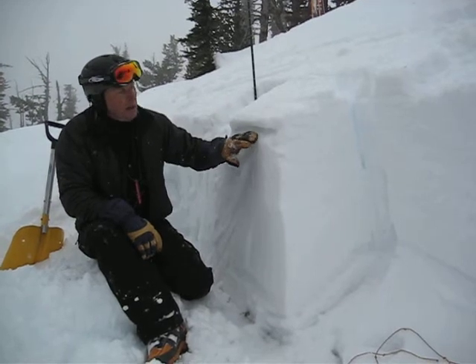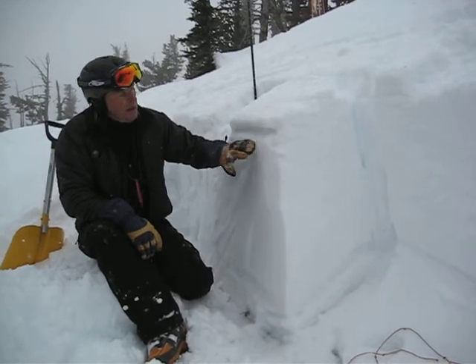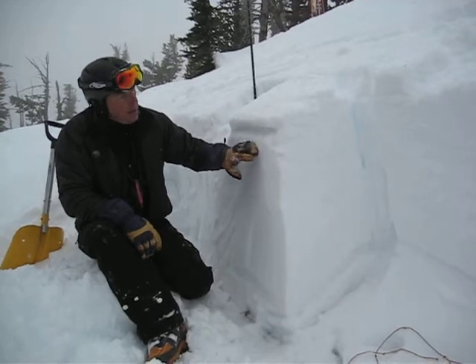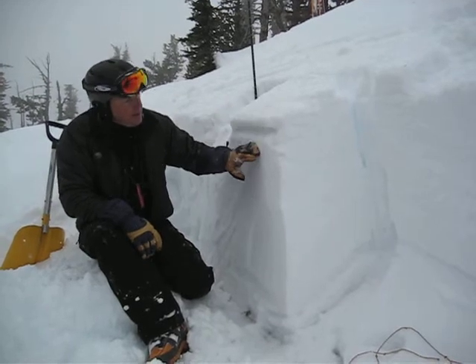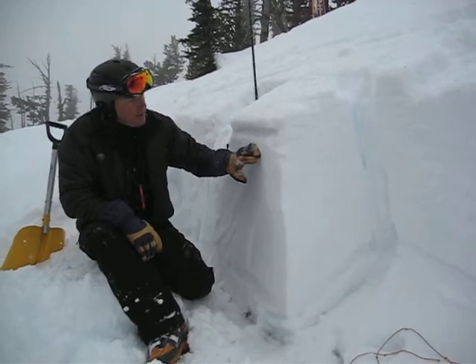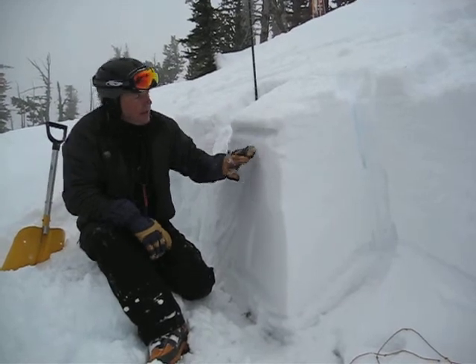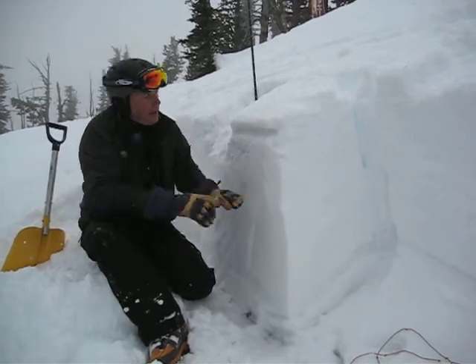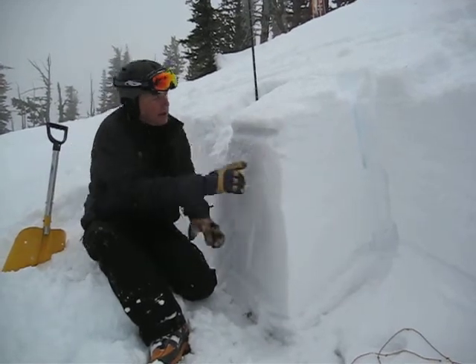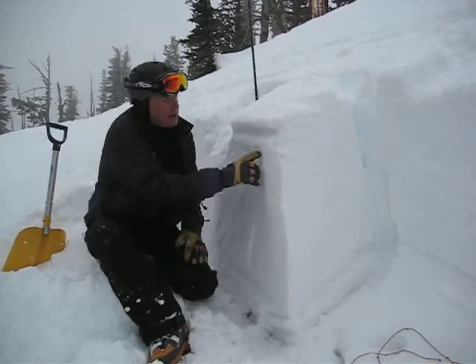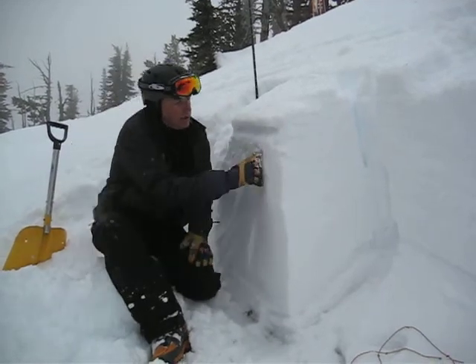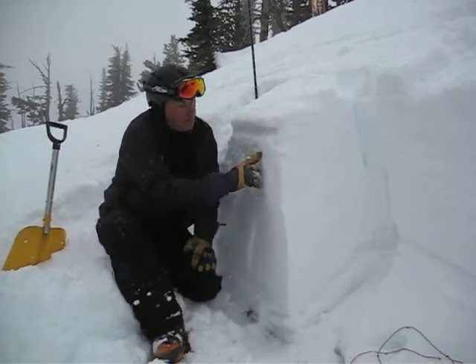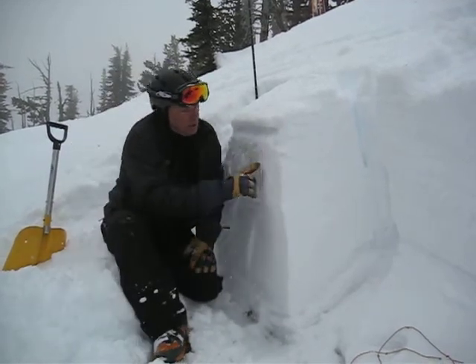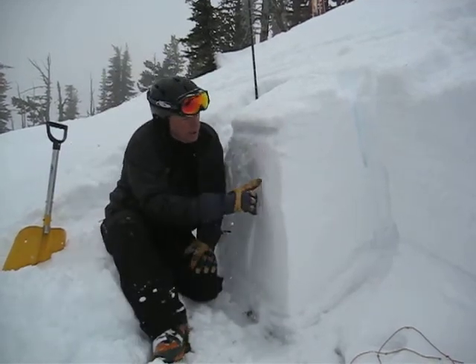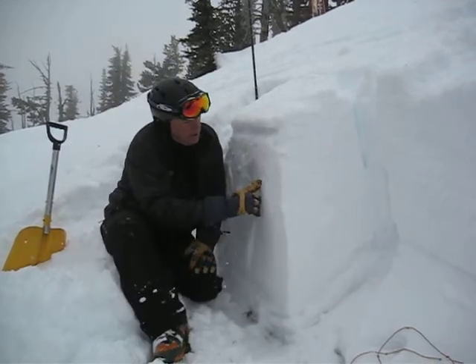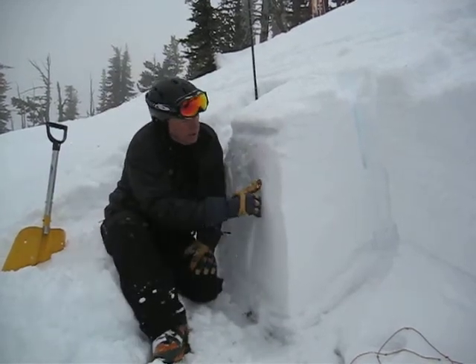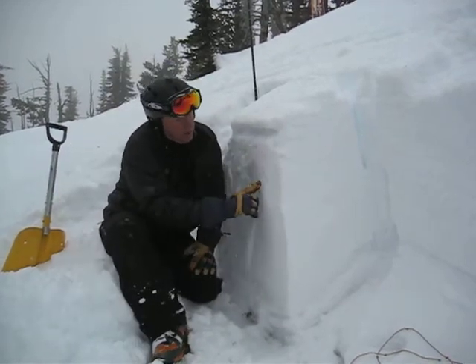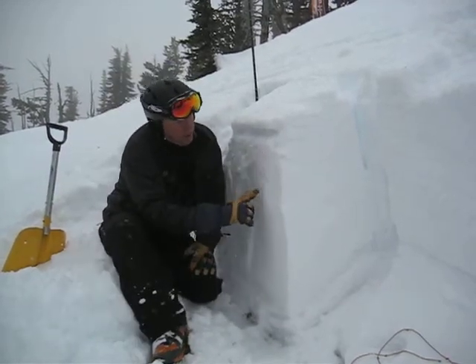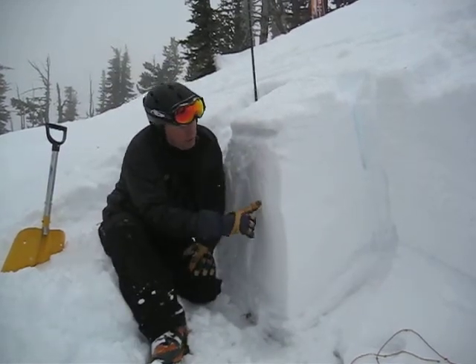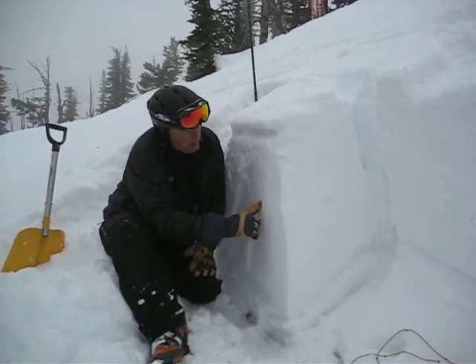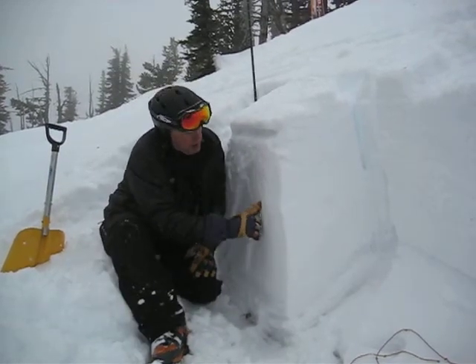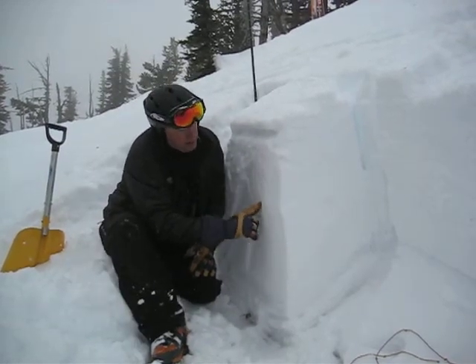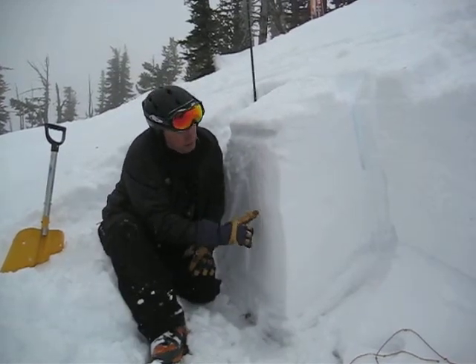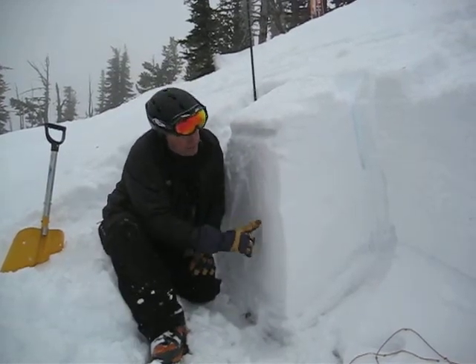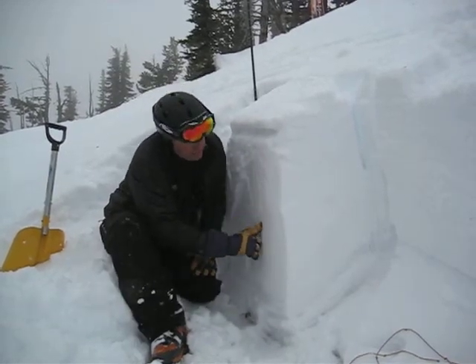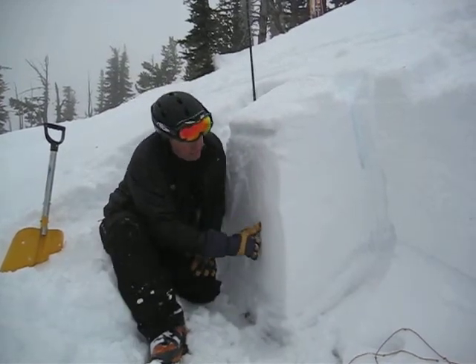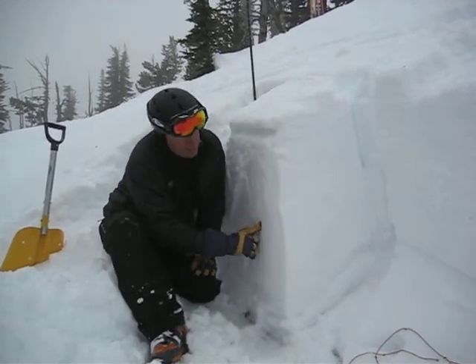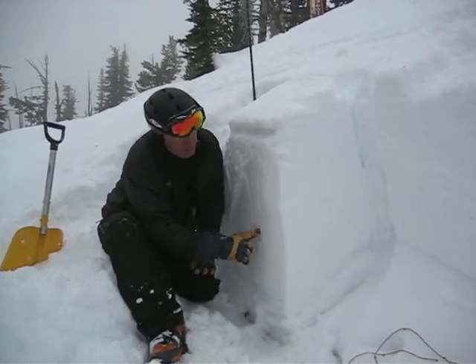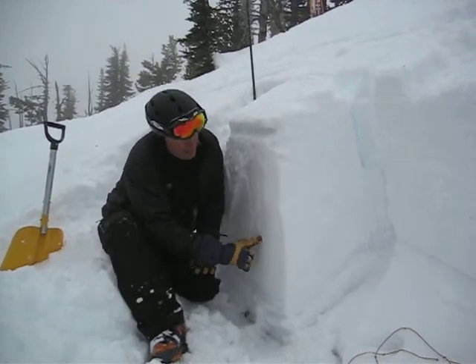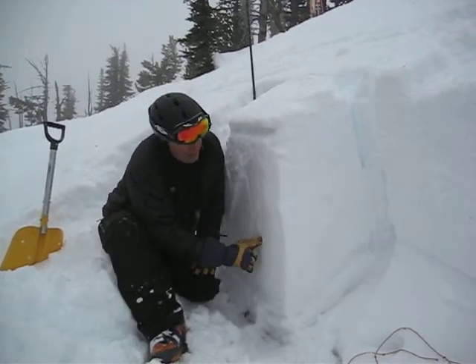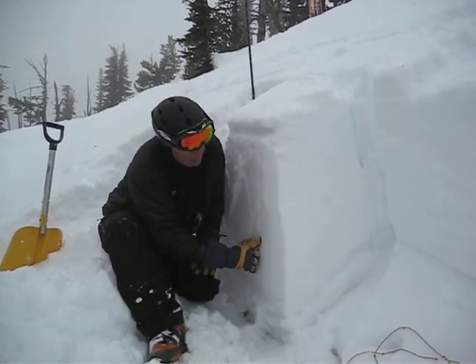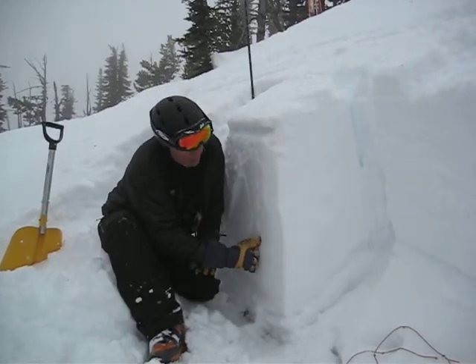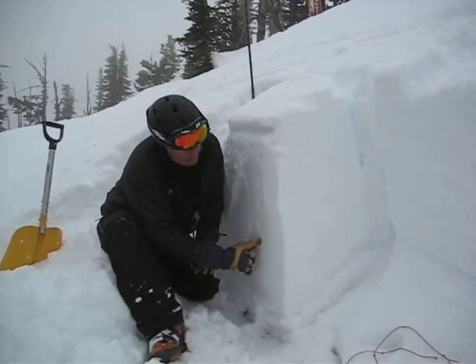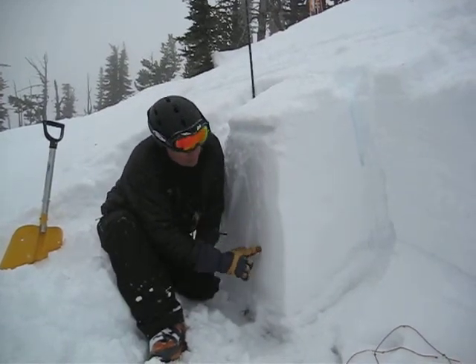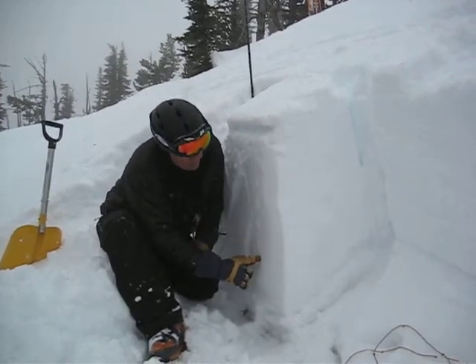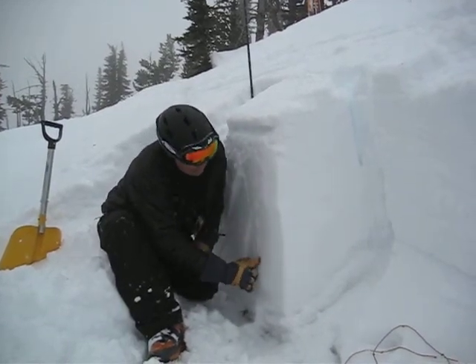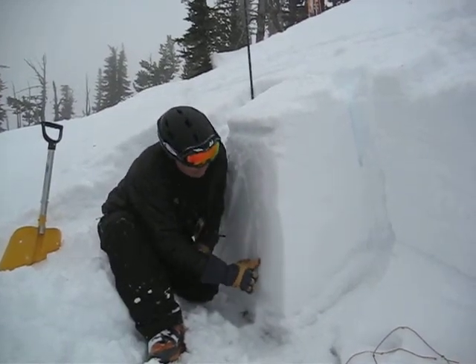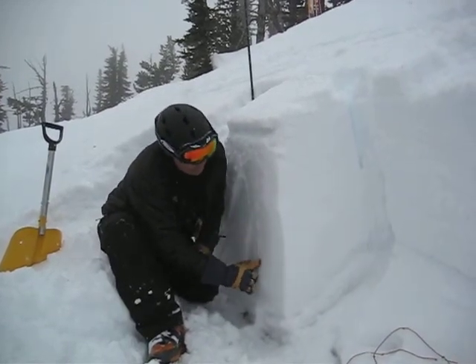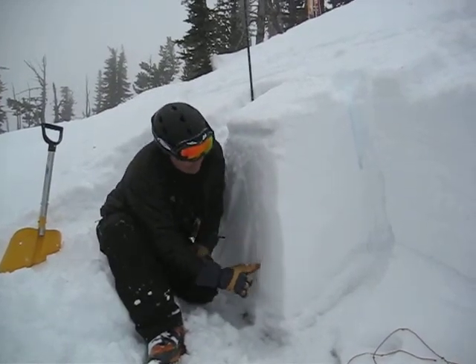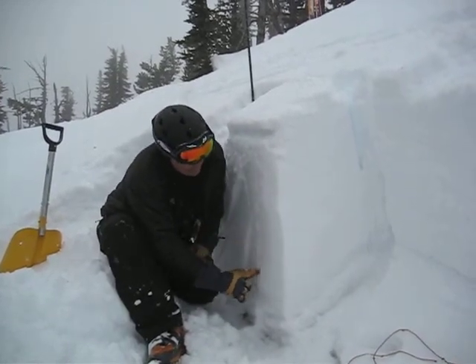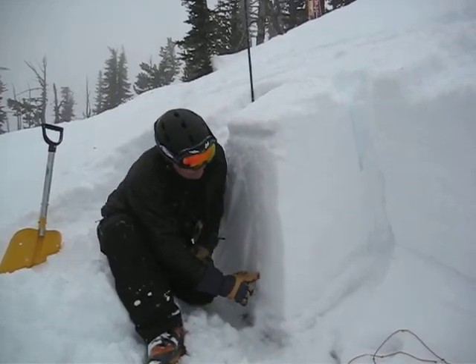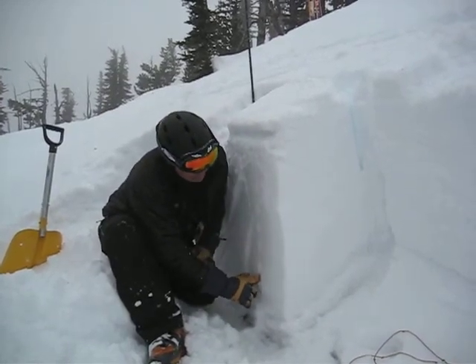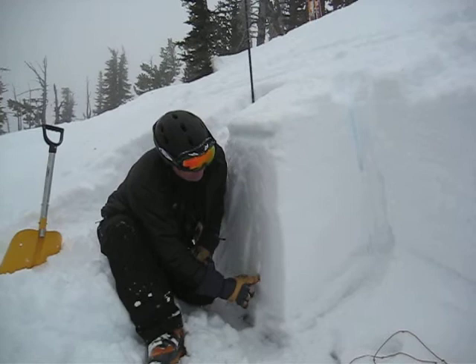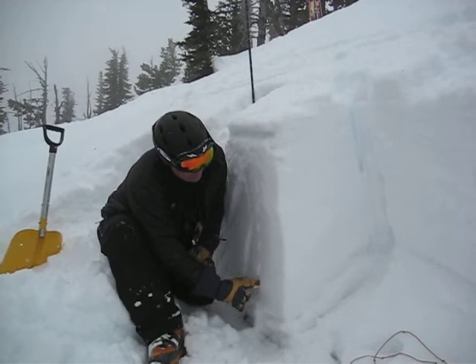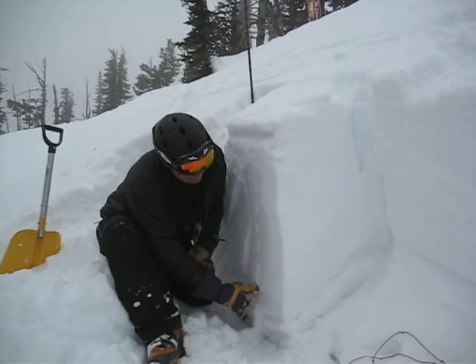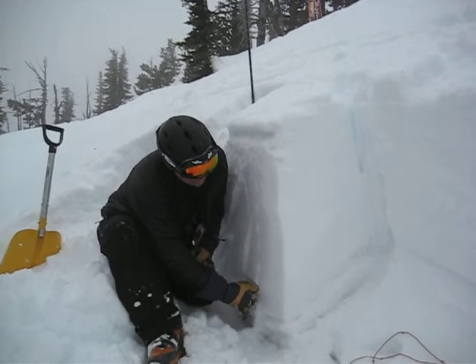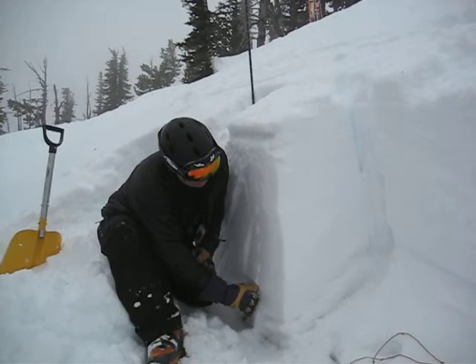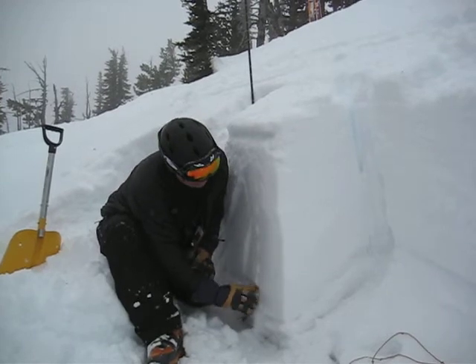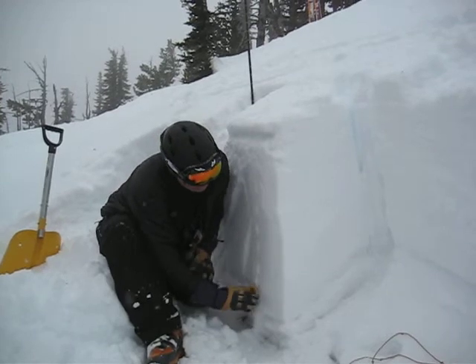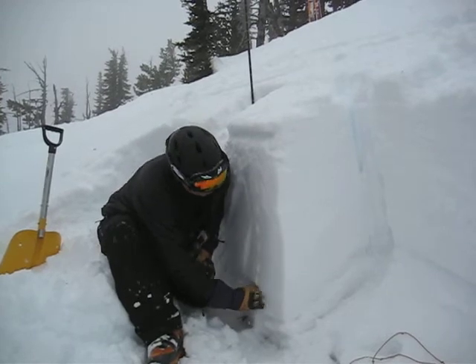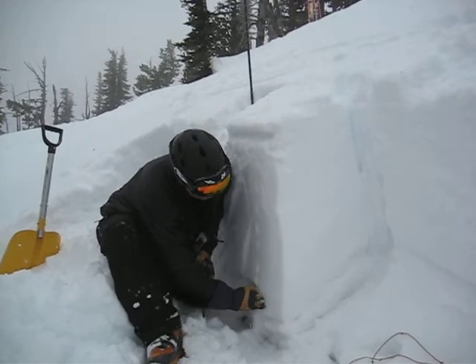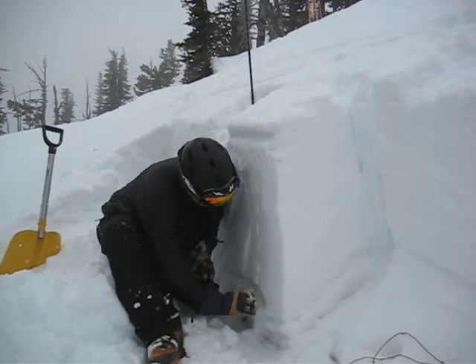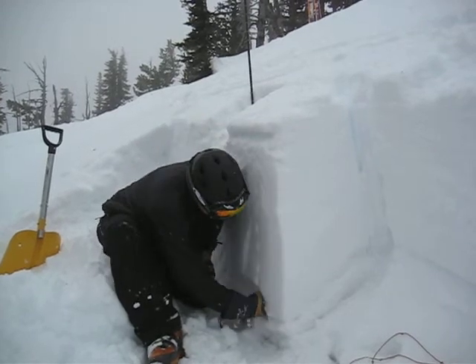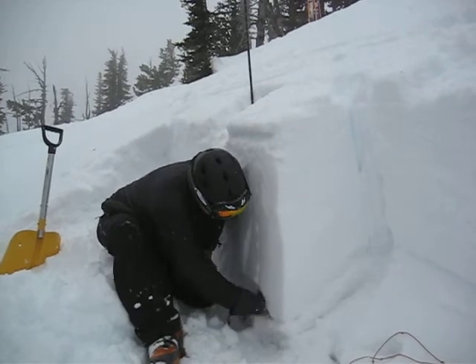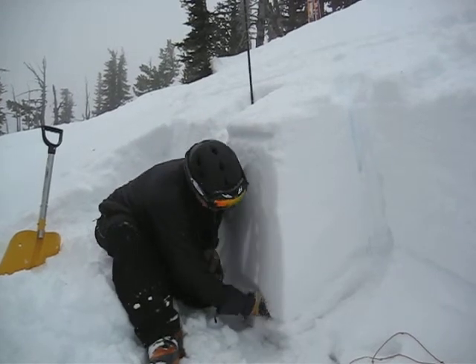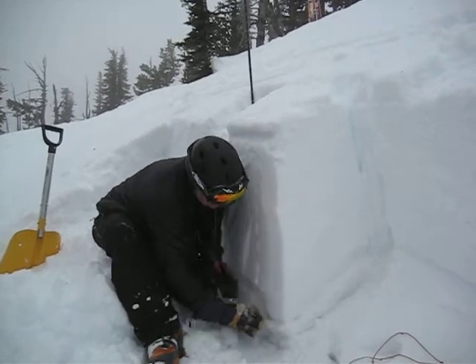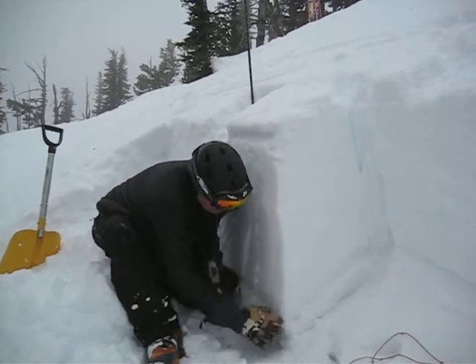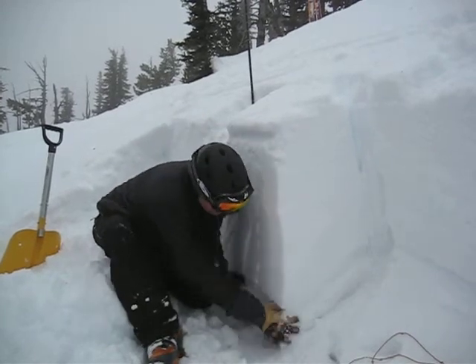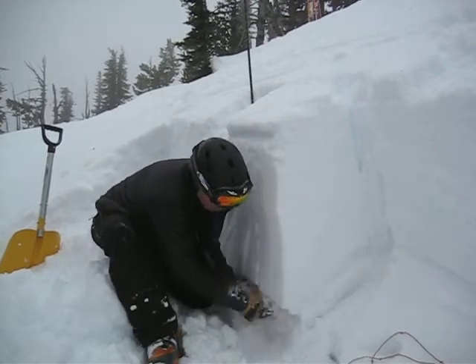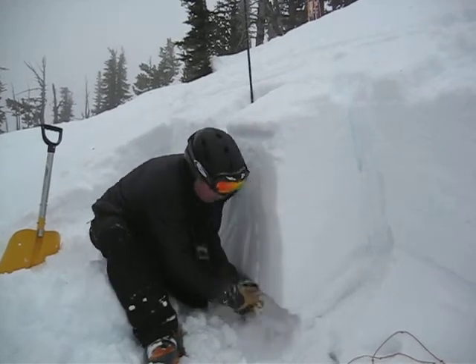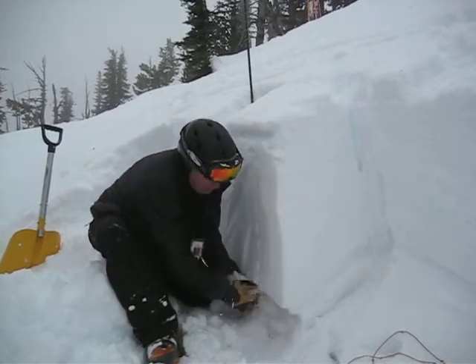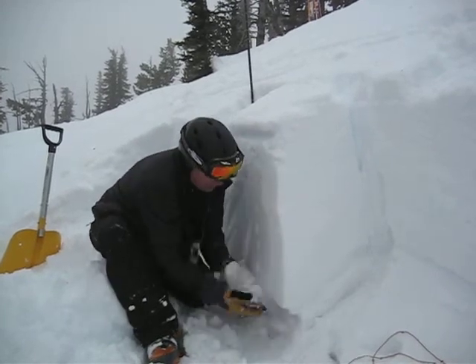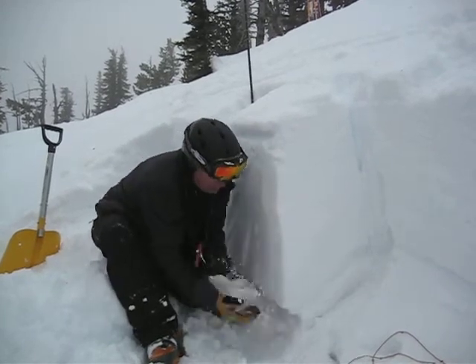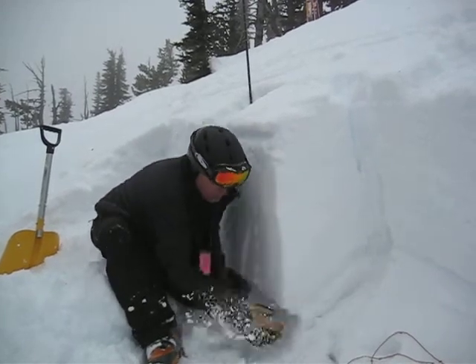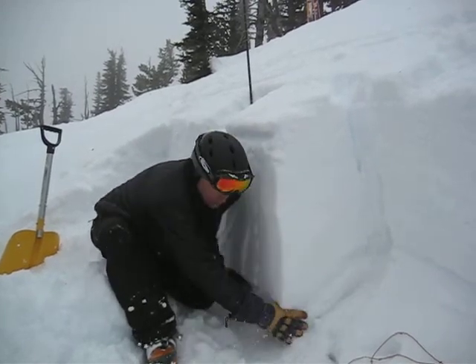And then it gets super stiff — really hard stiff slab all the way down to here, and then it's just super rotten snow.